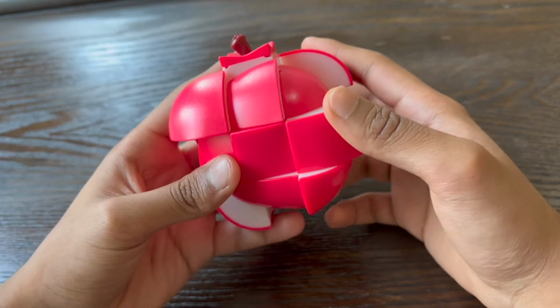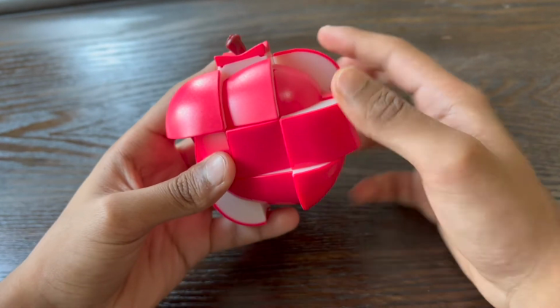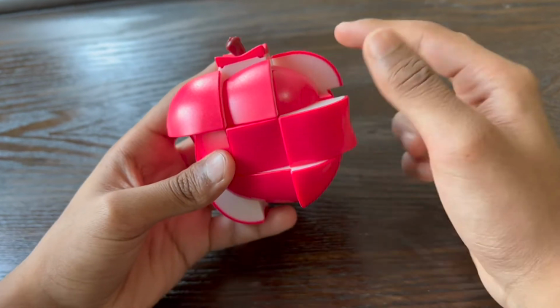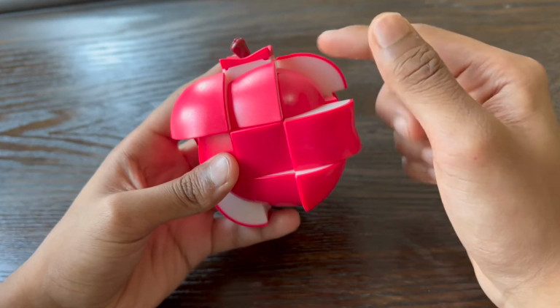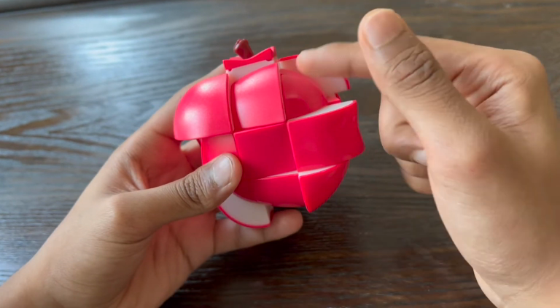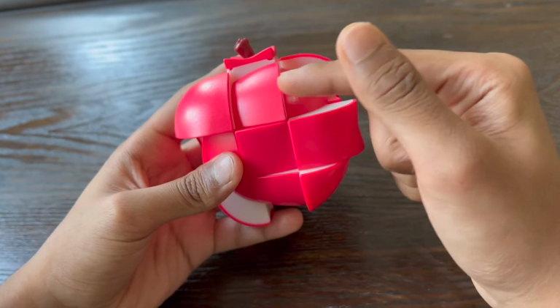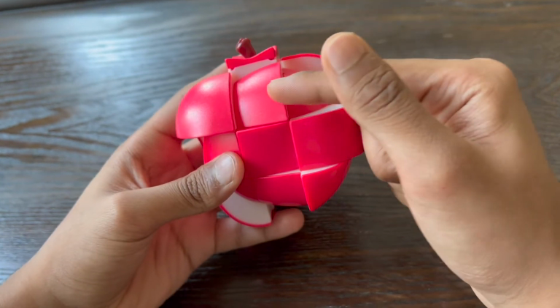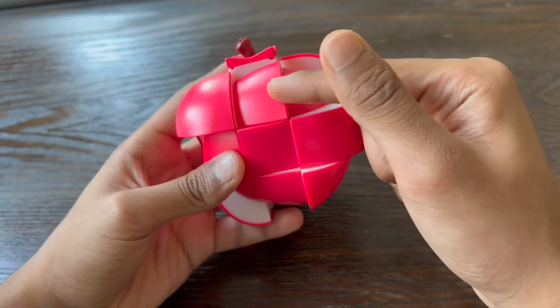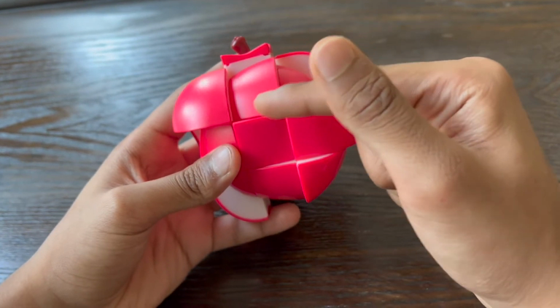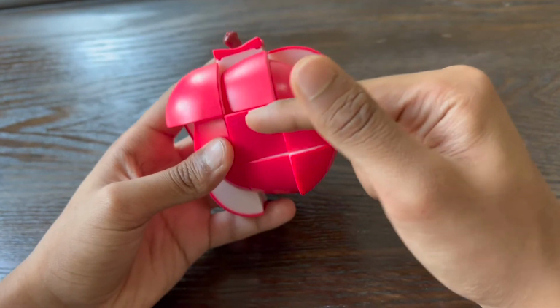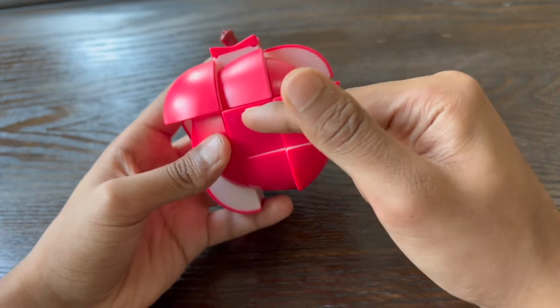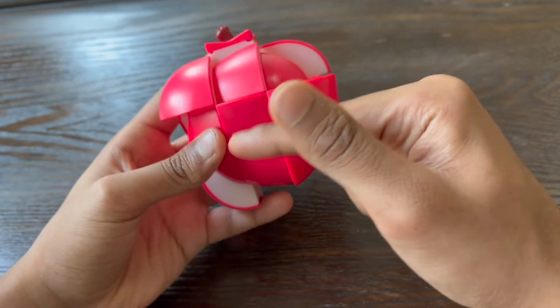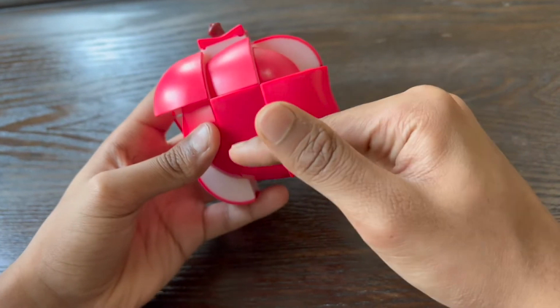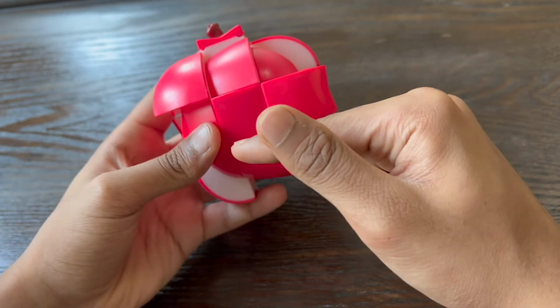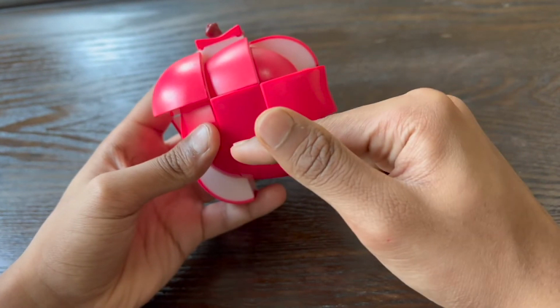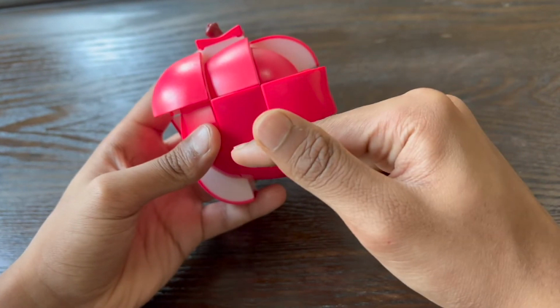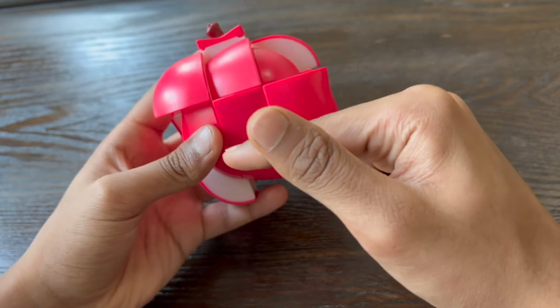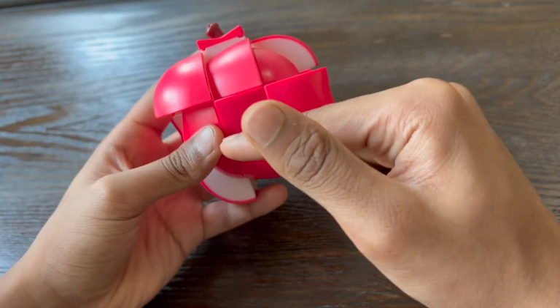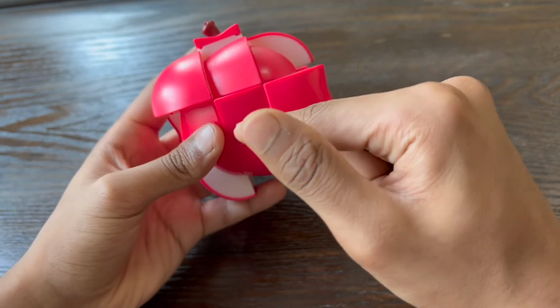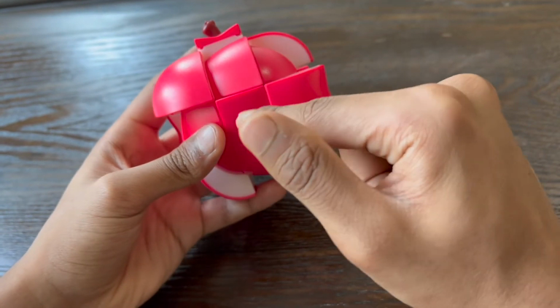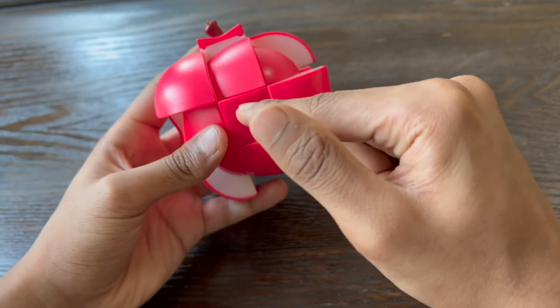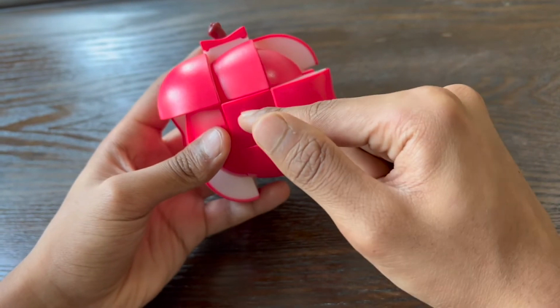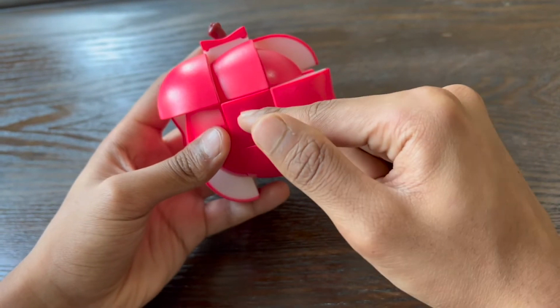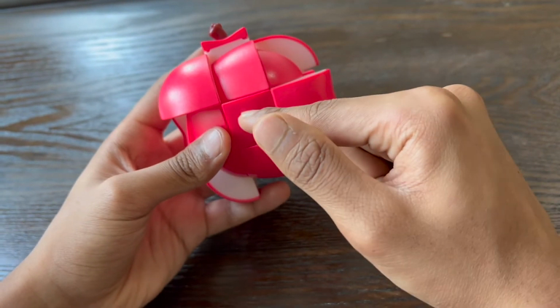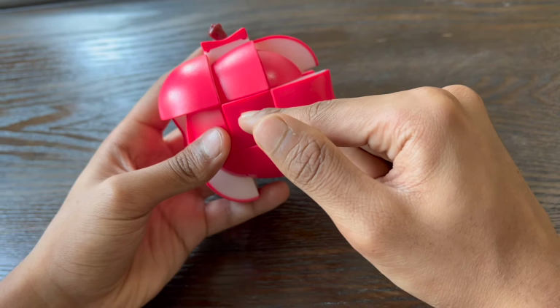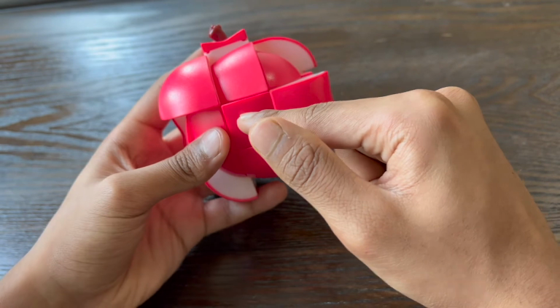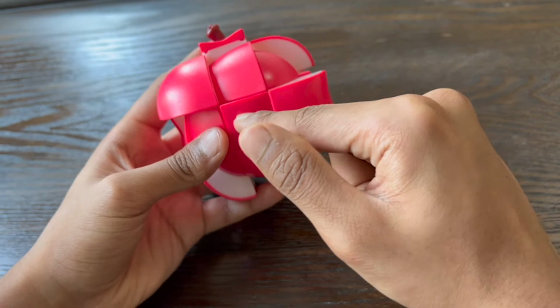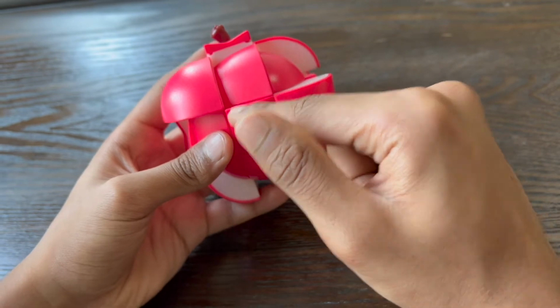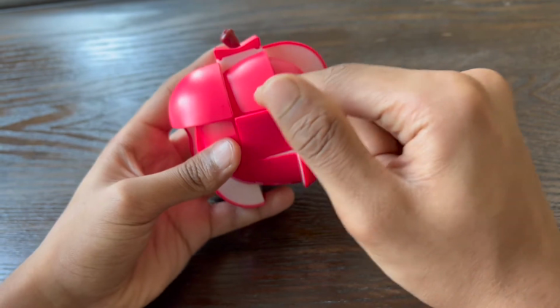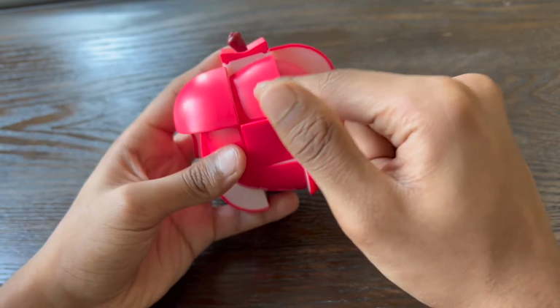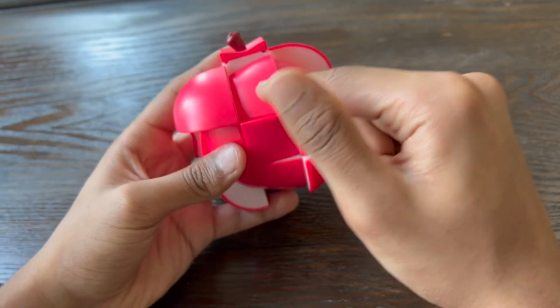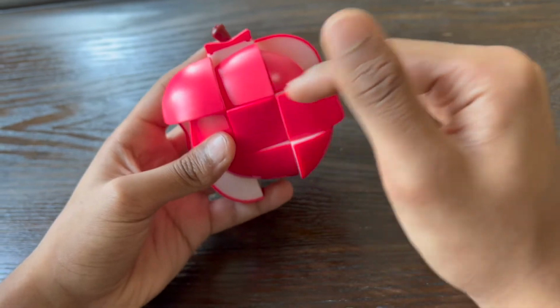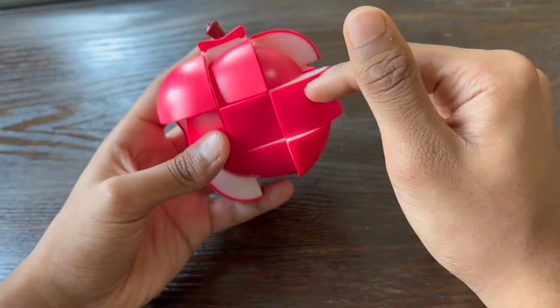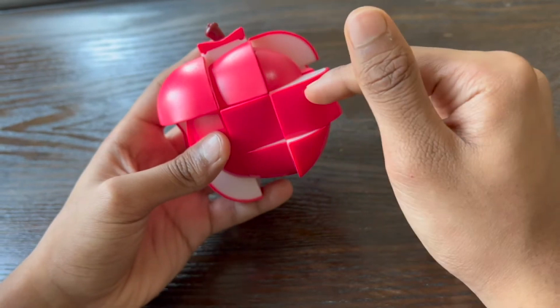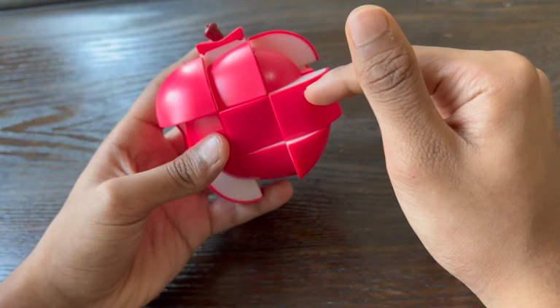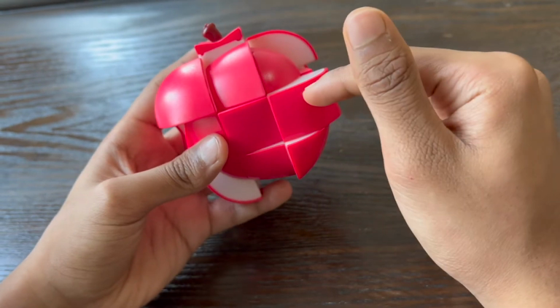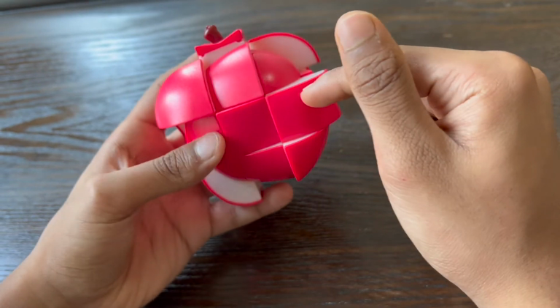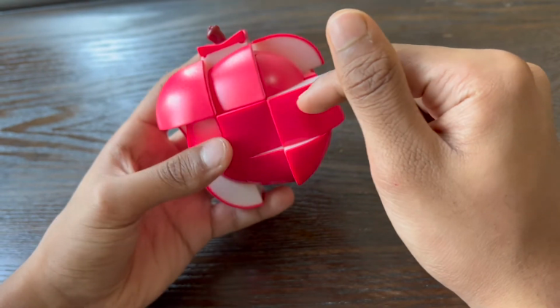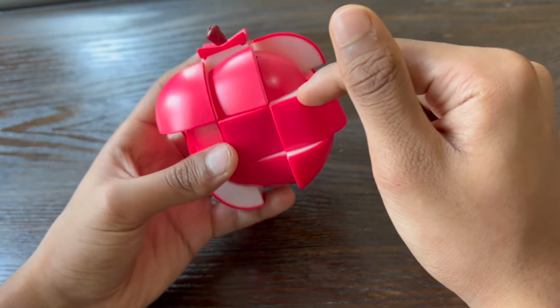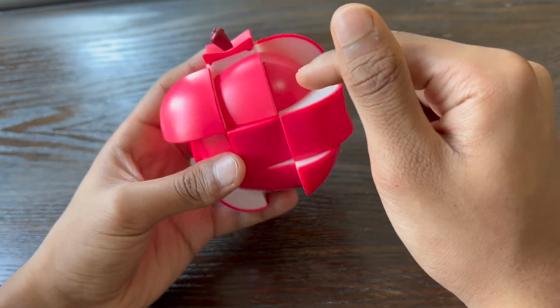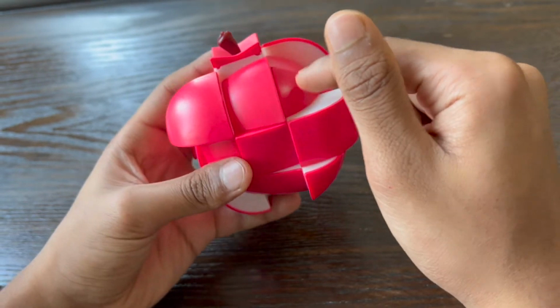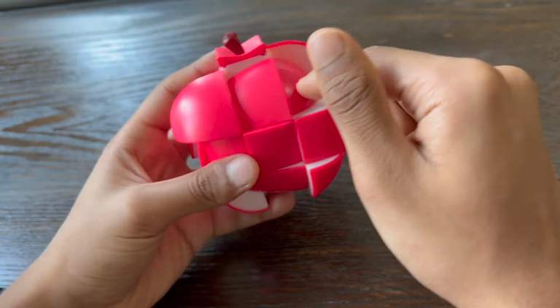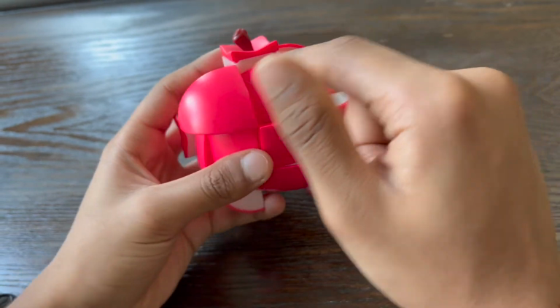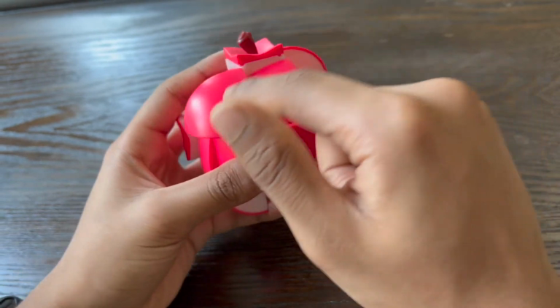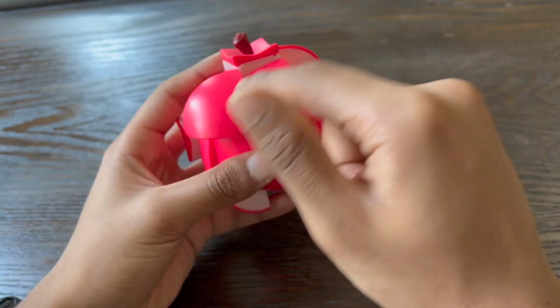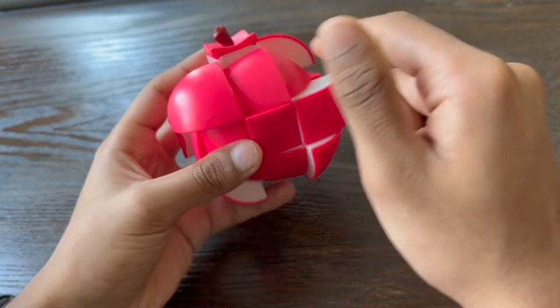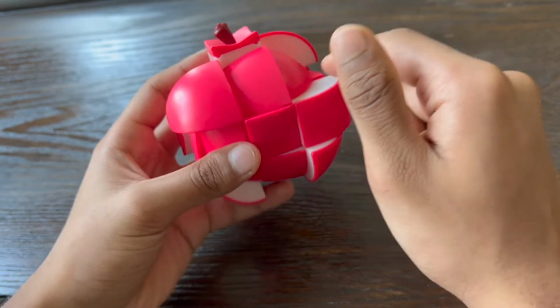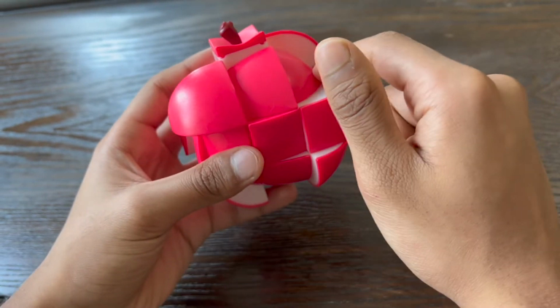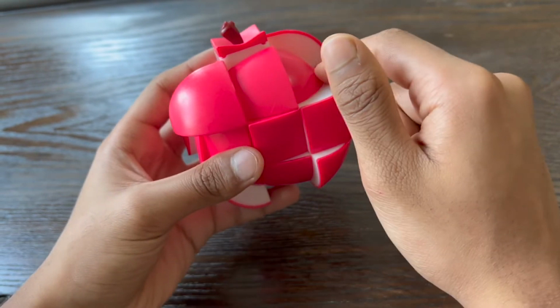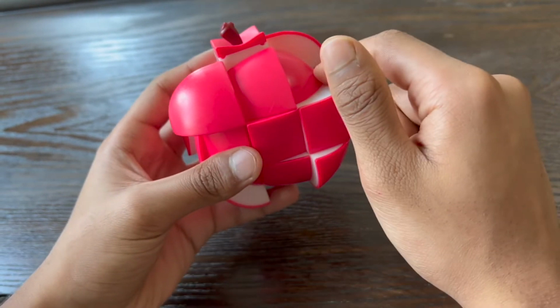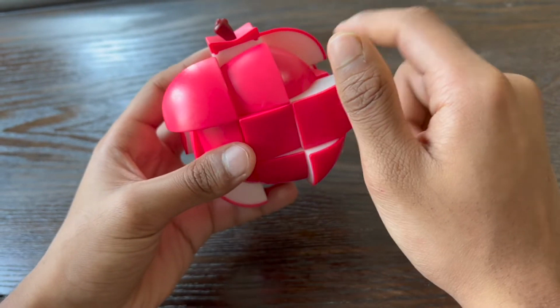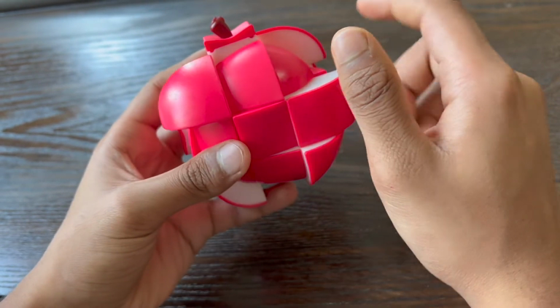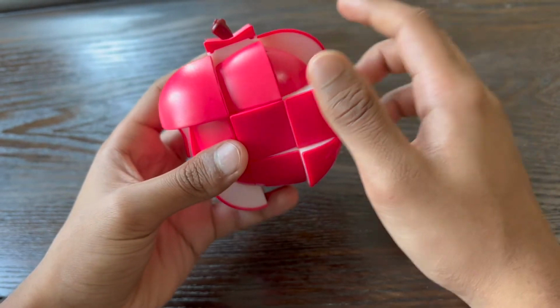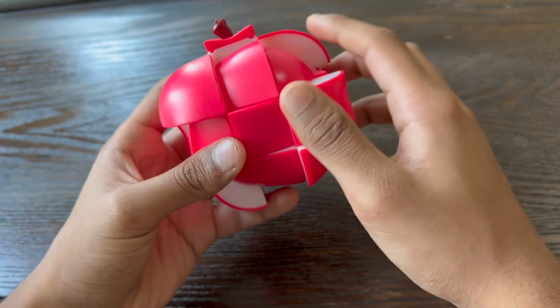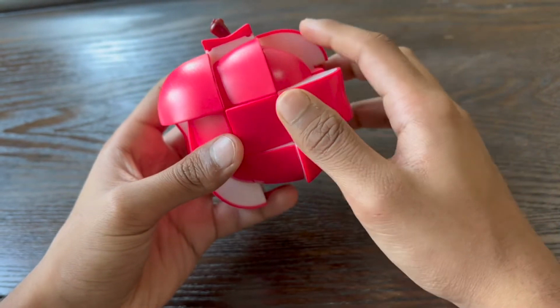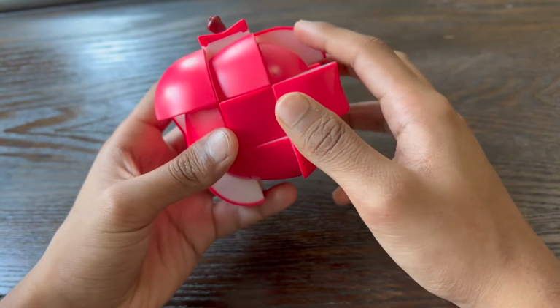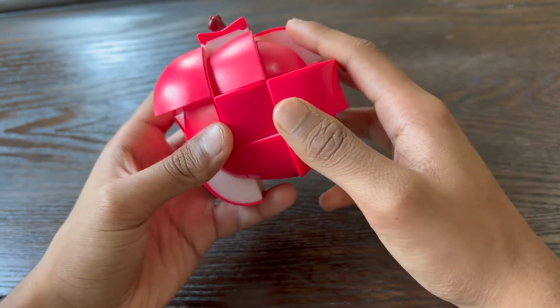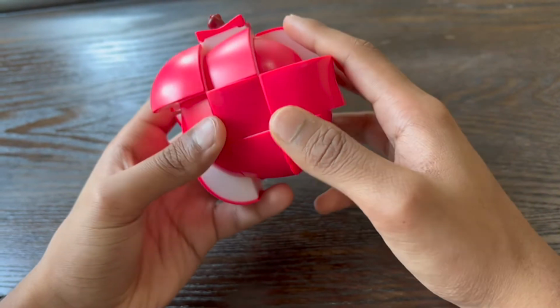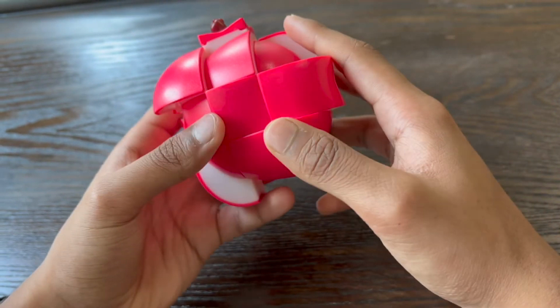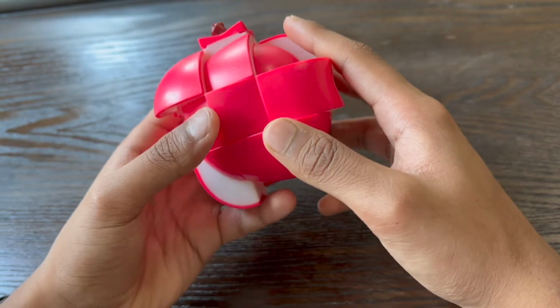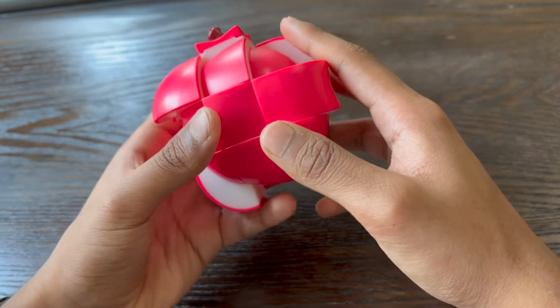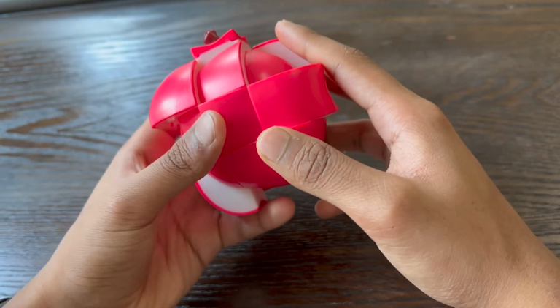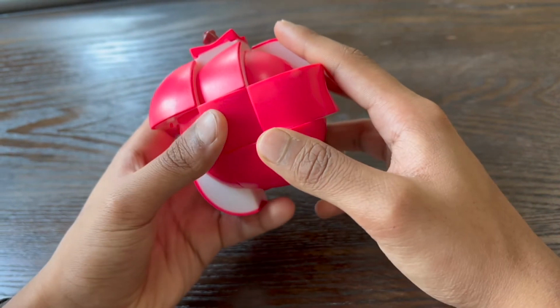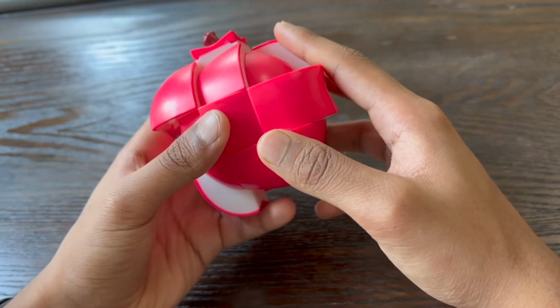It has three layers, a centerpiece, edge pieces, and many corner pieces, just like in the 3x3 Rubik's Cube.